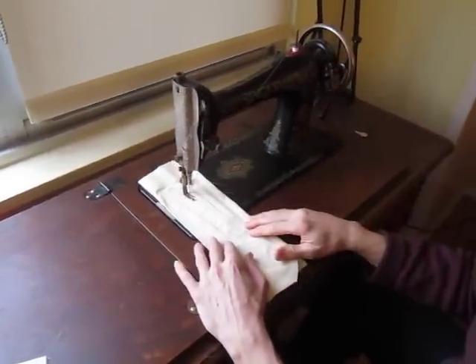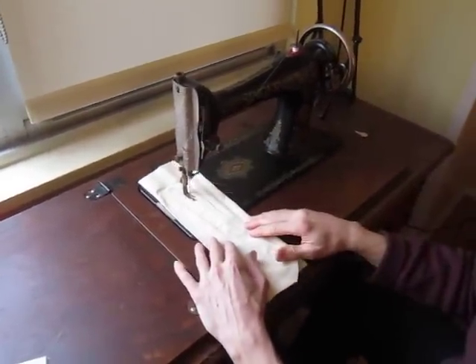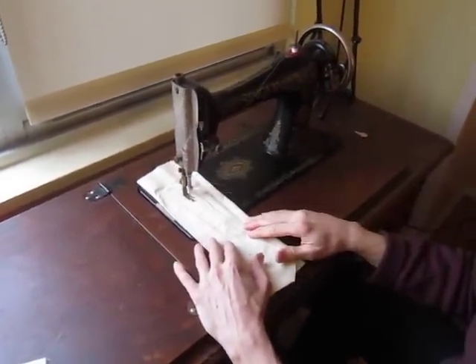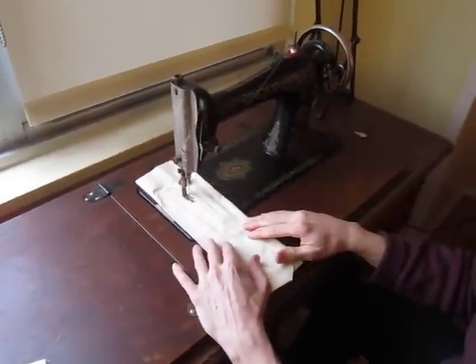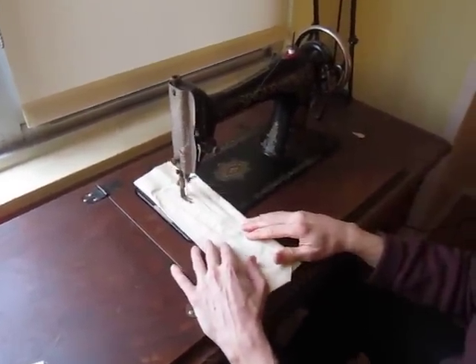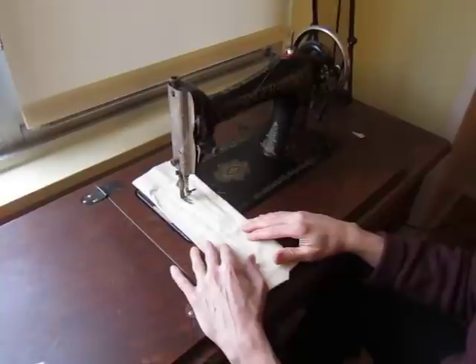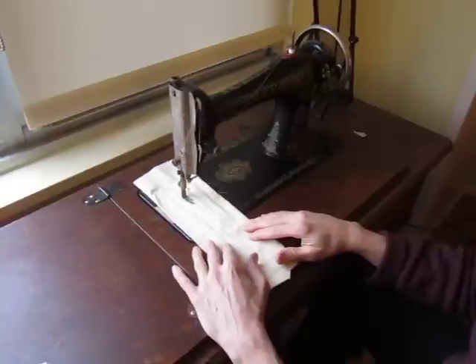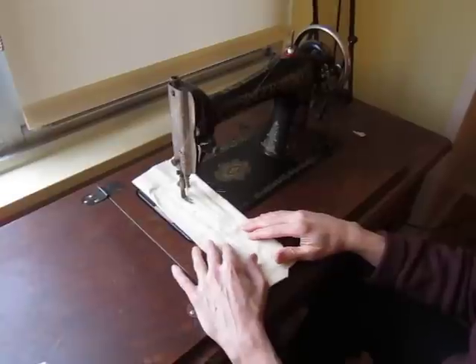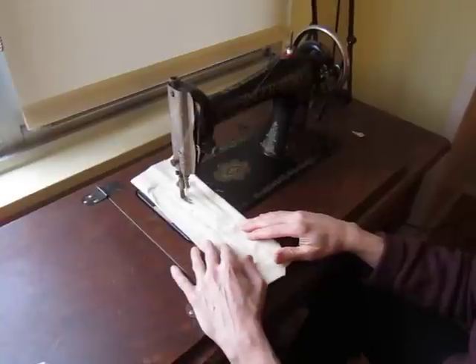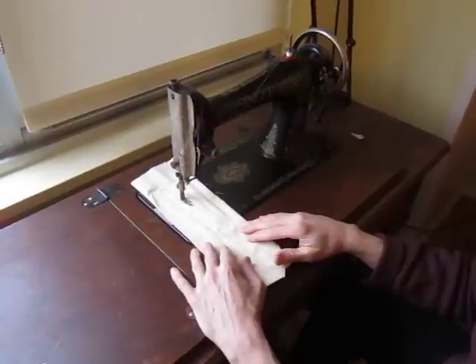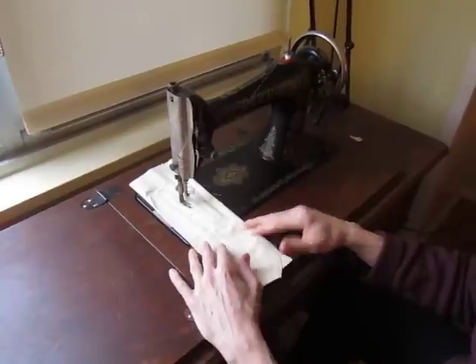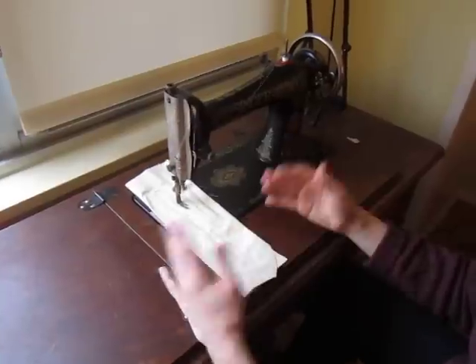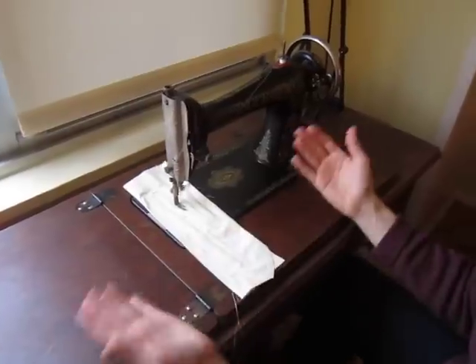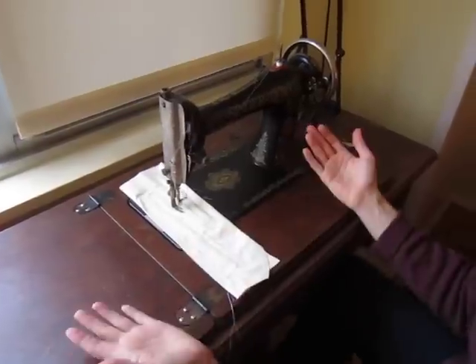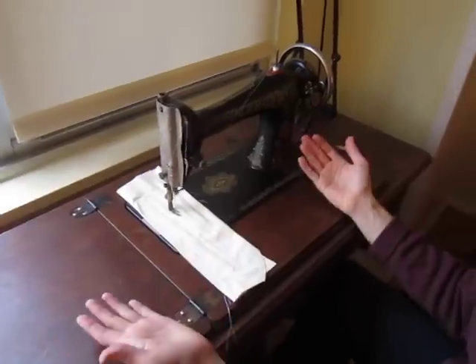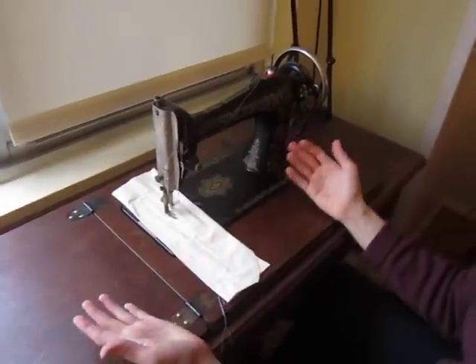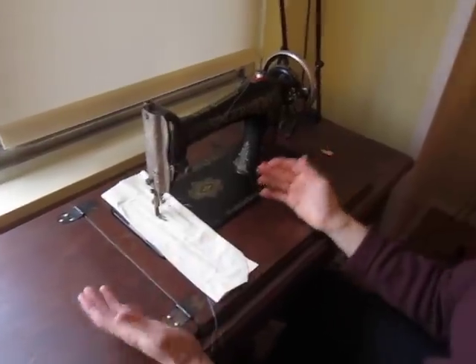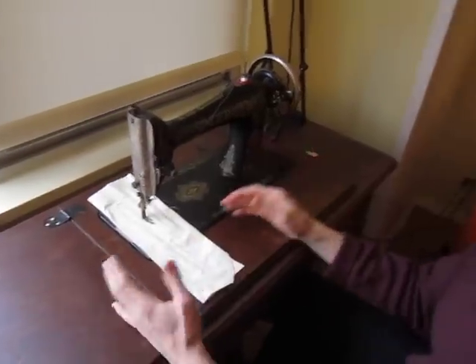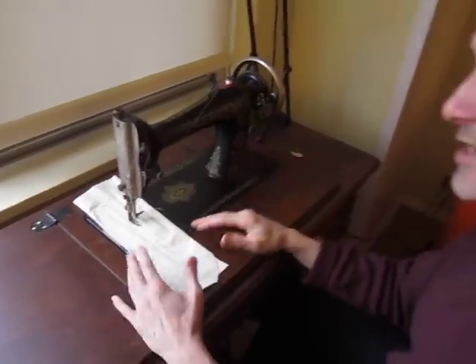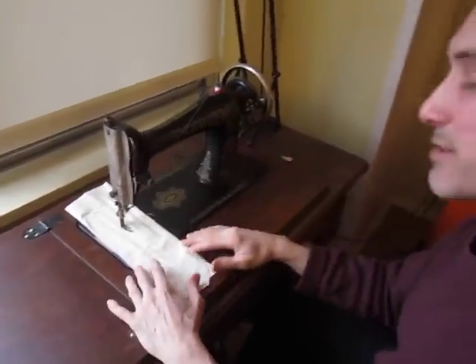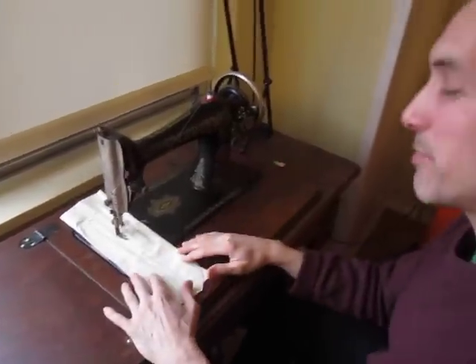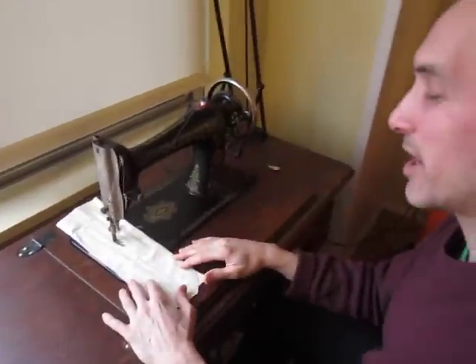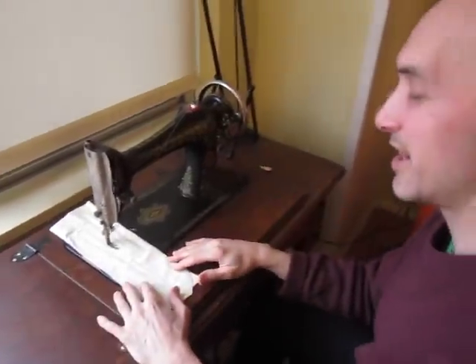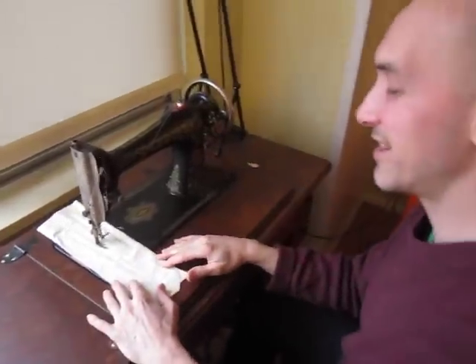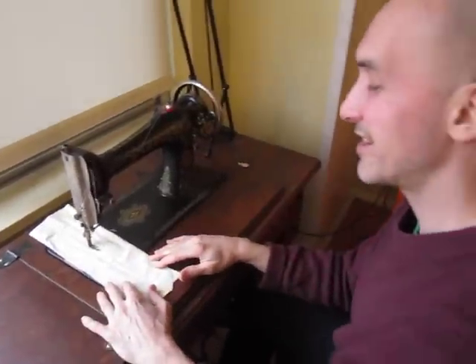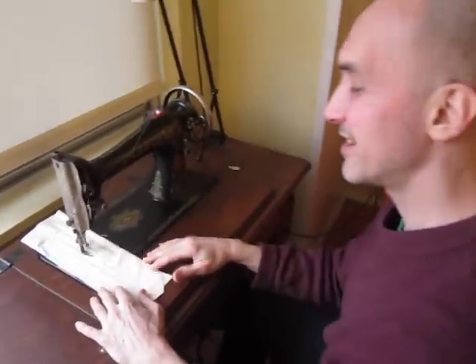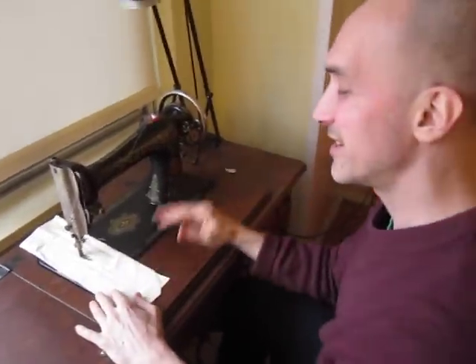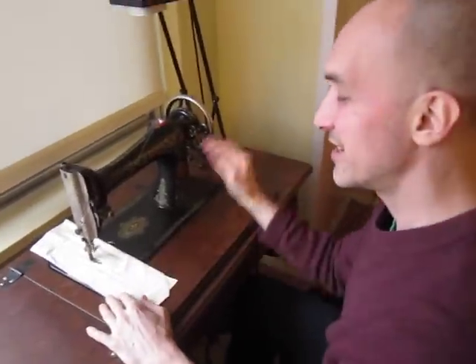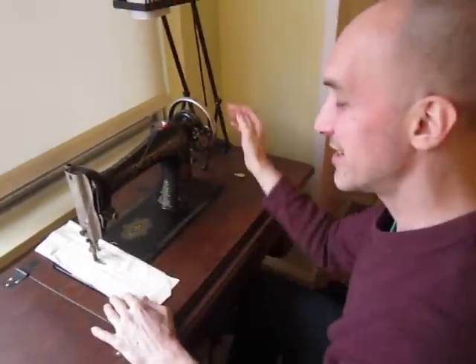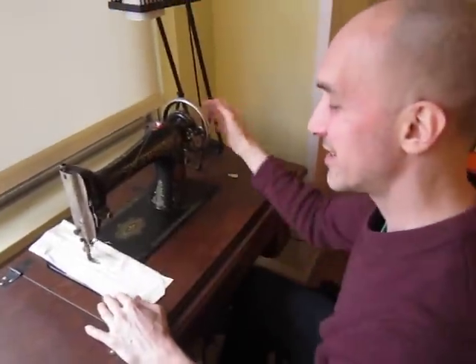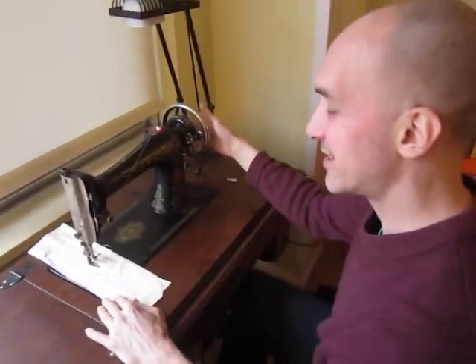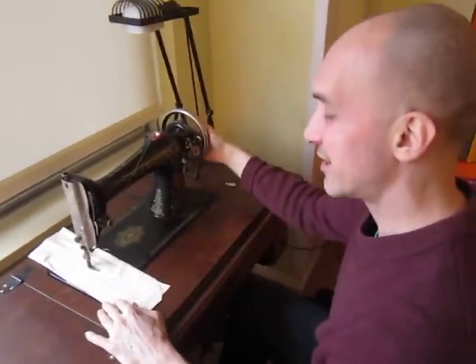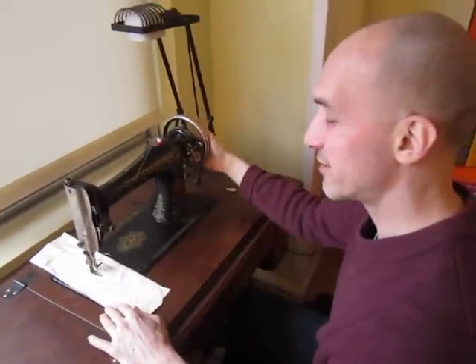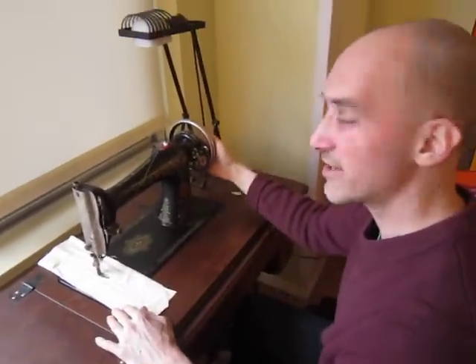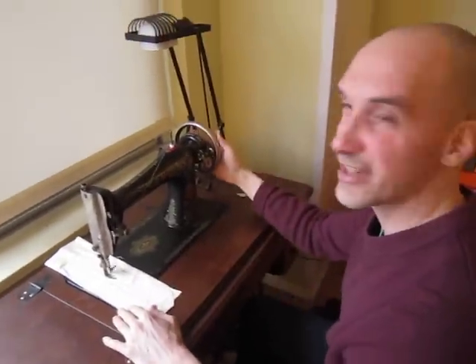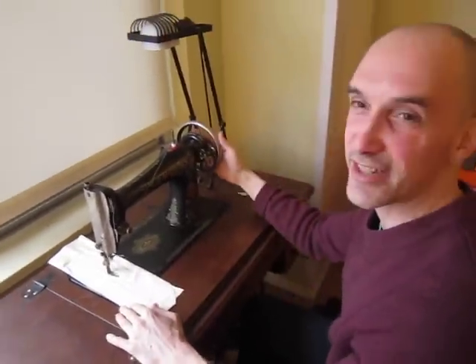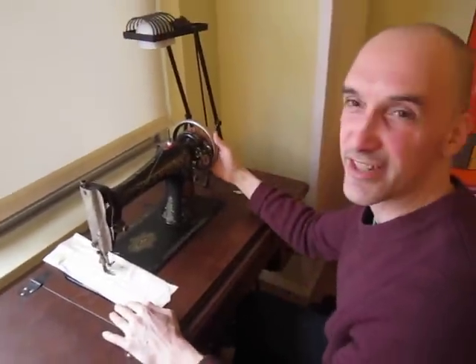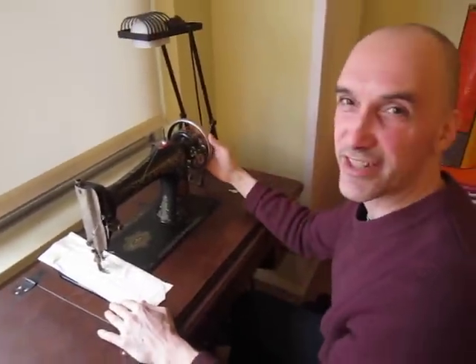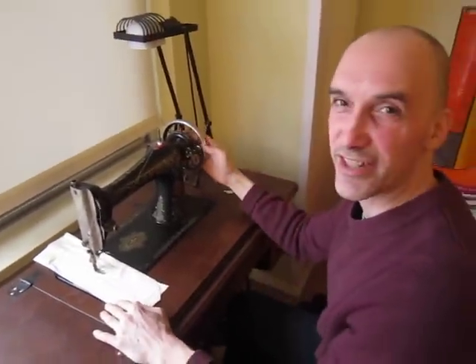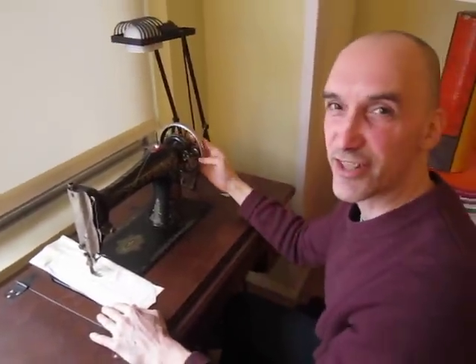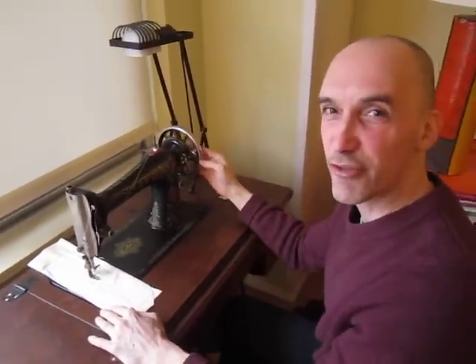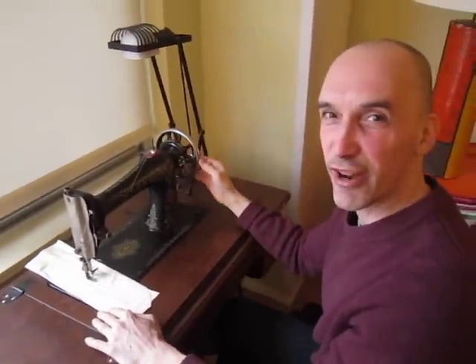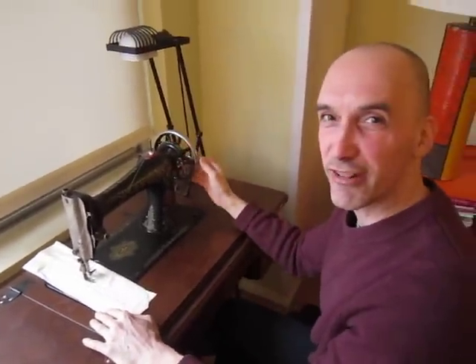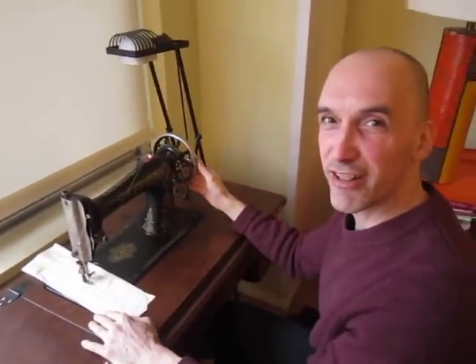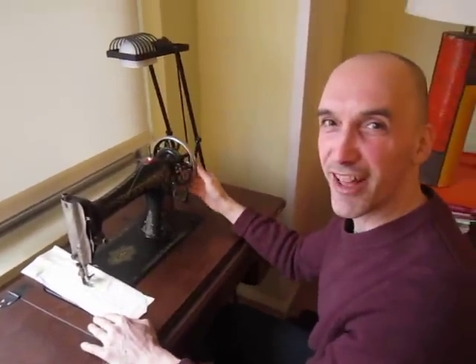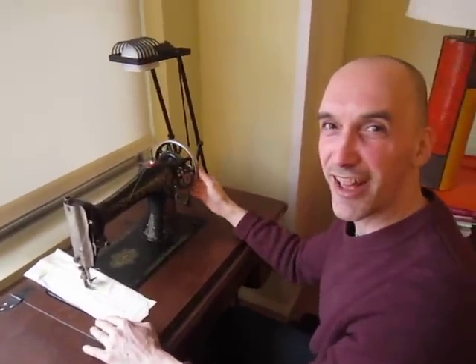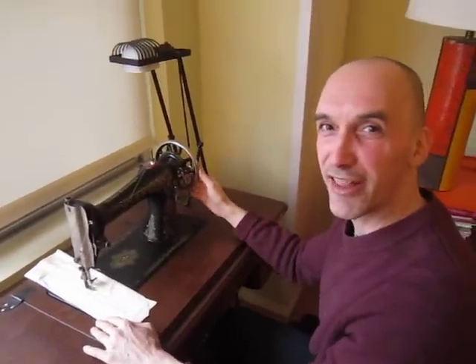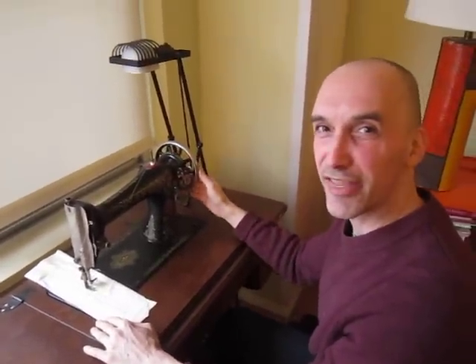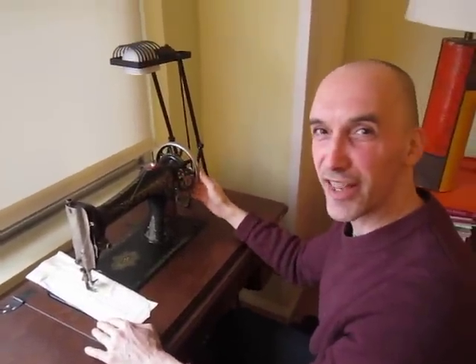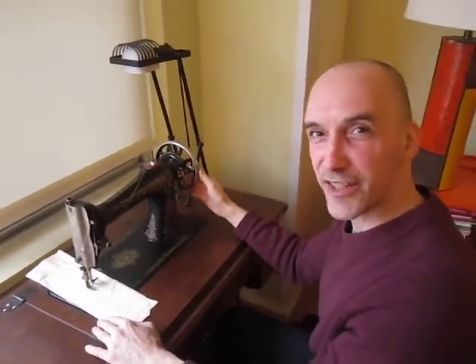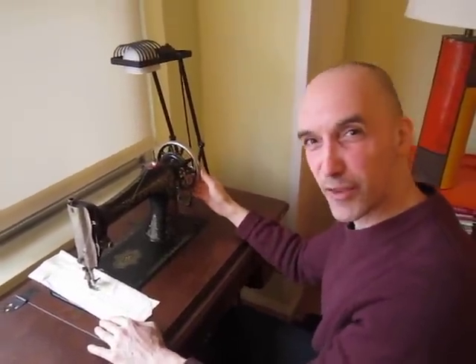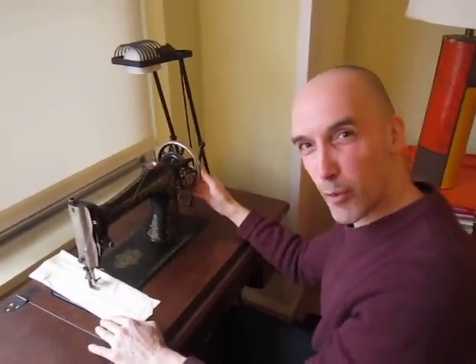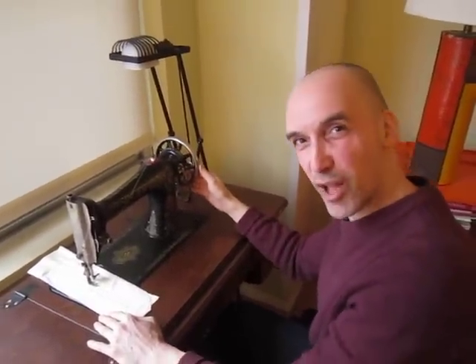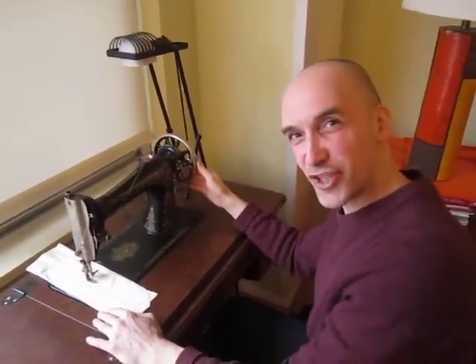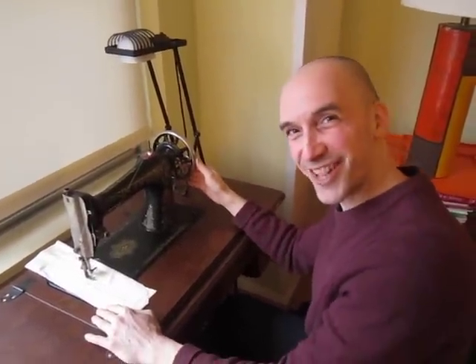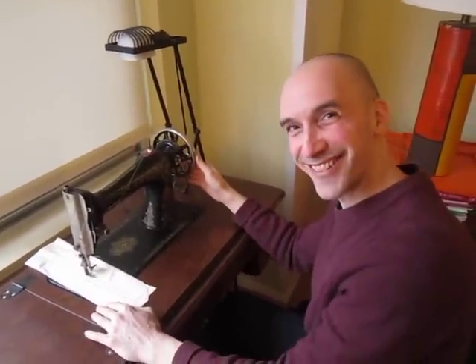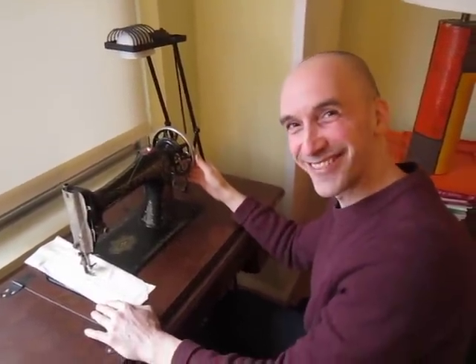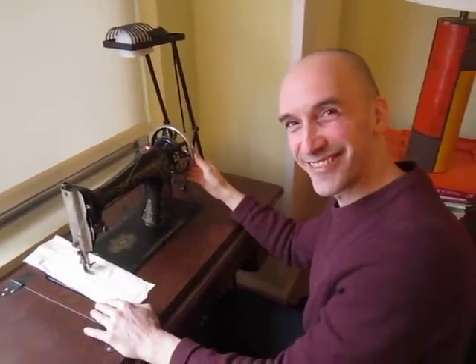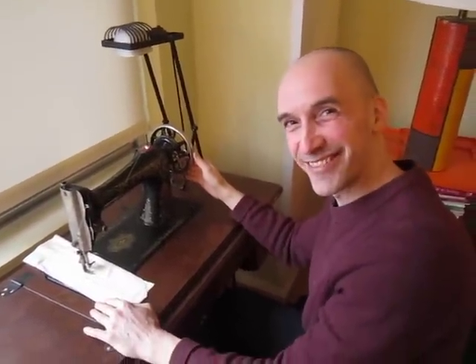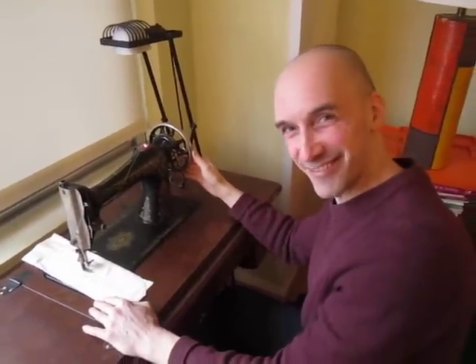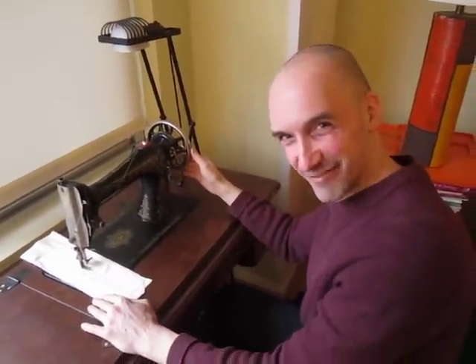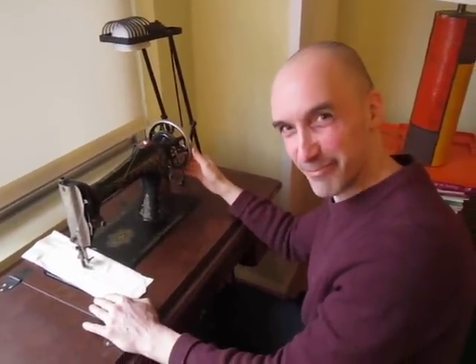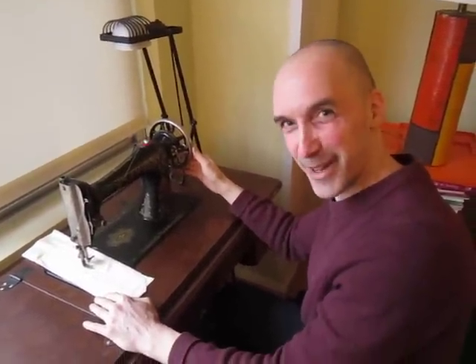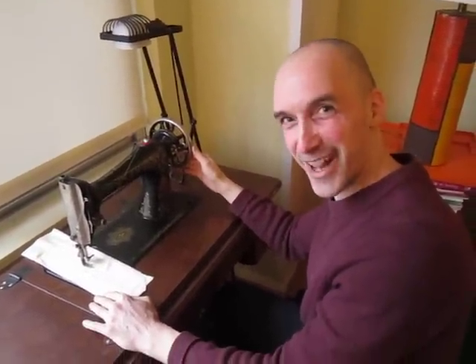So that's it — that's my Singer 66 treadle. Thanks for watching. Bye.